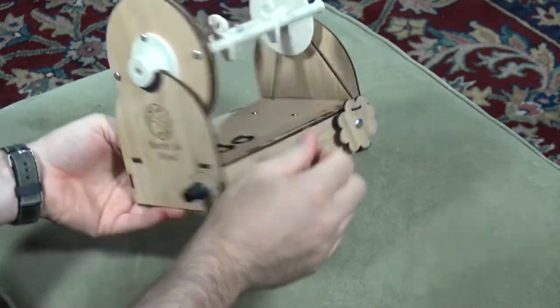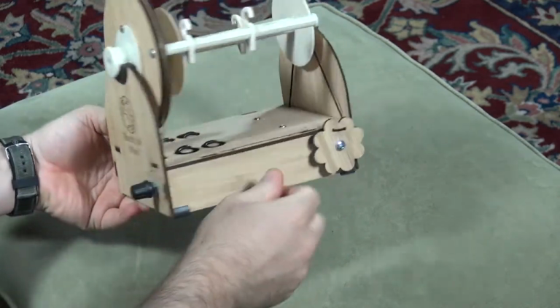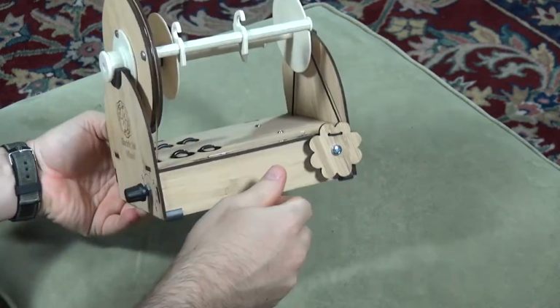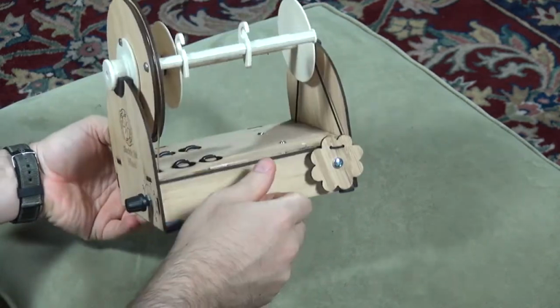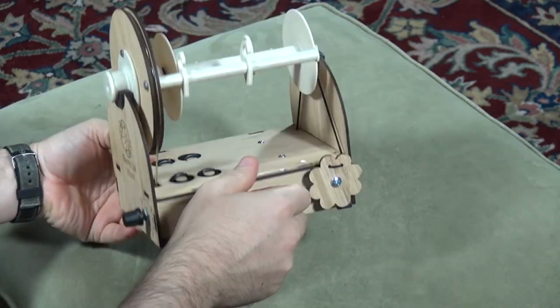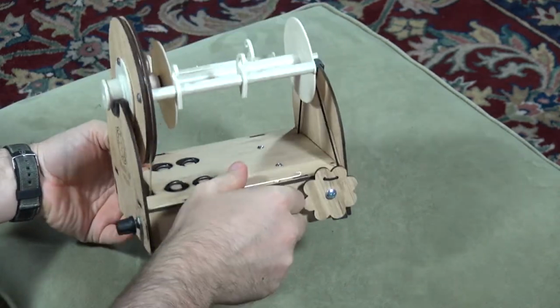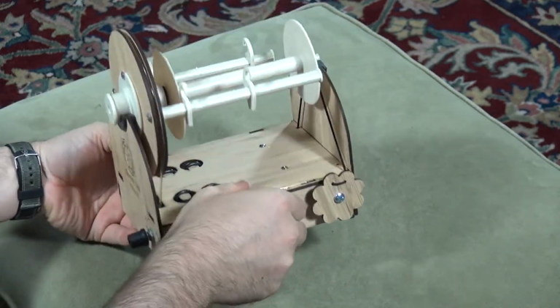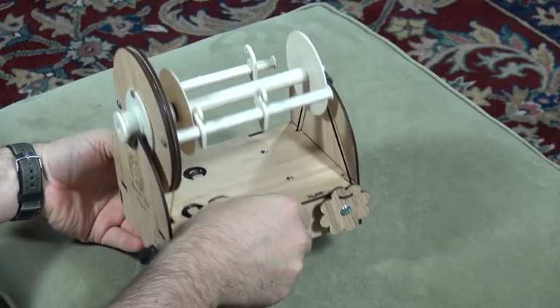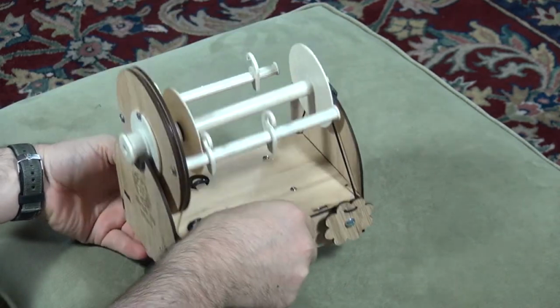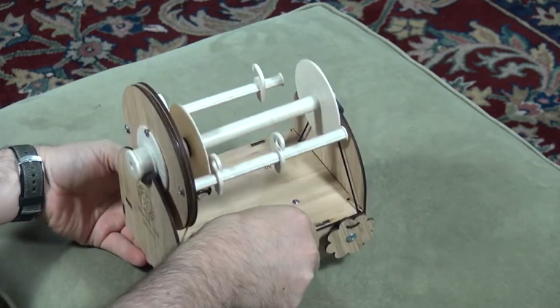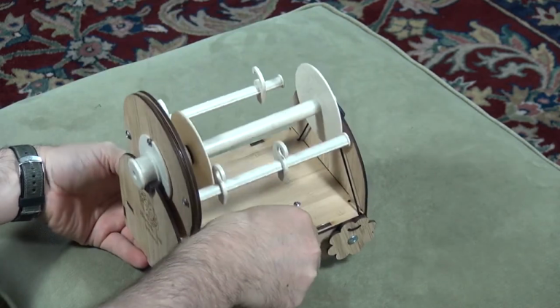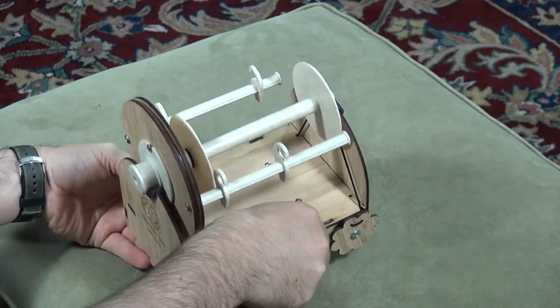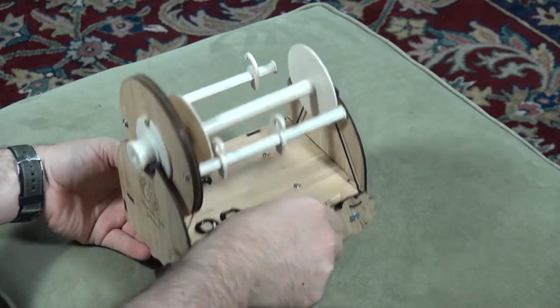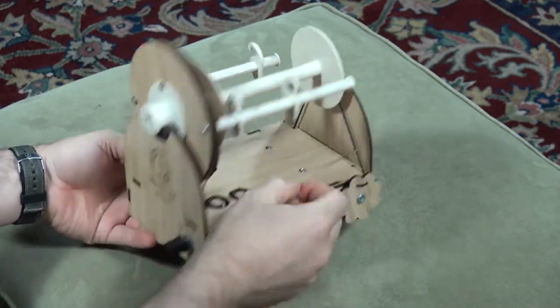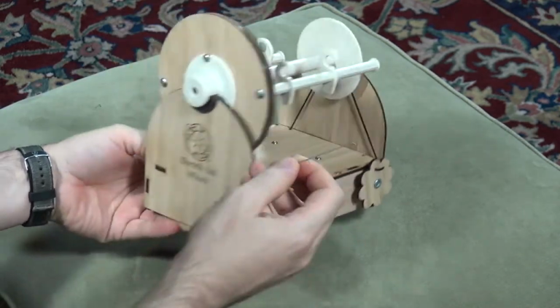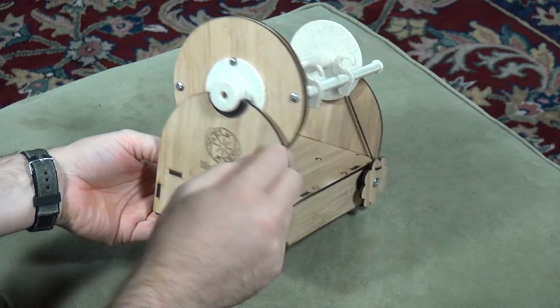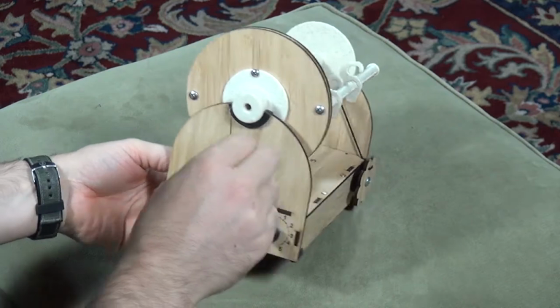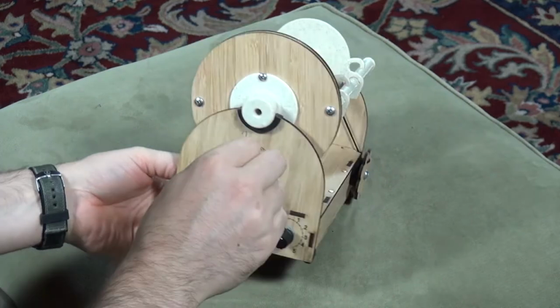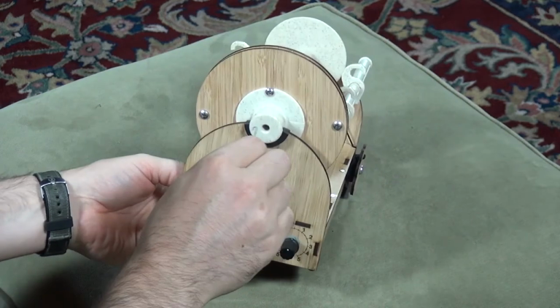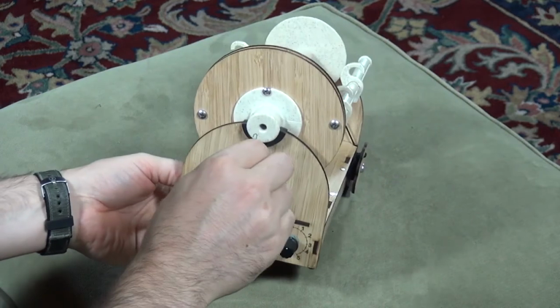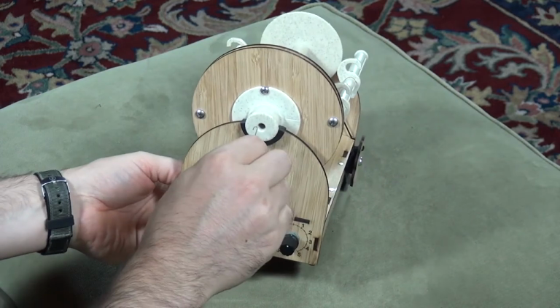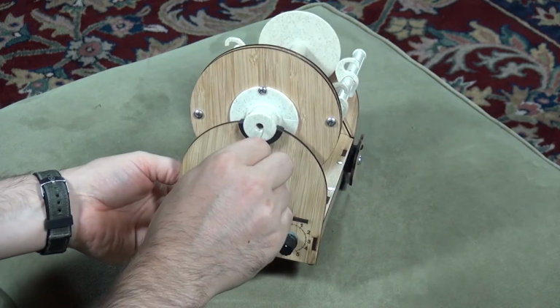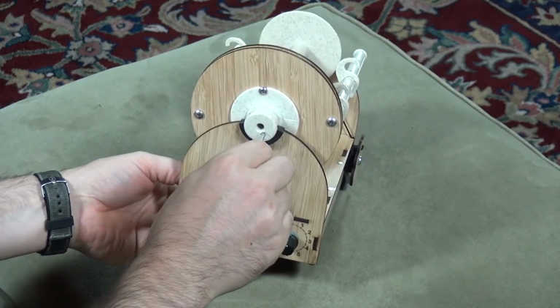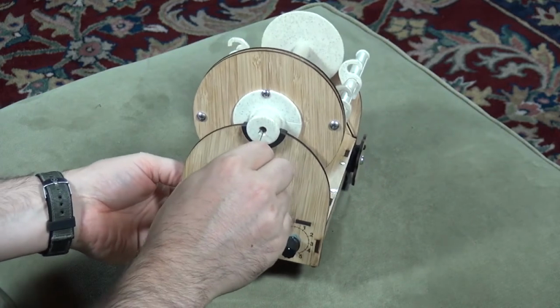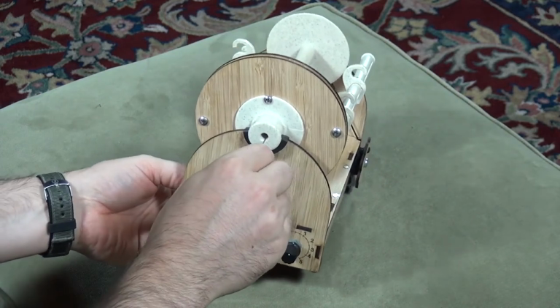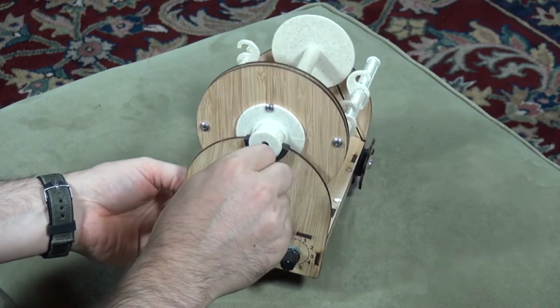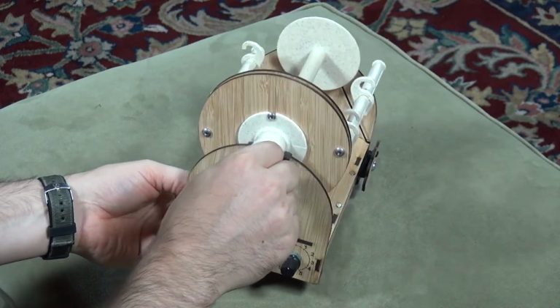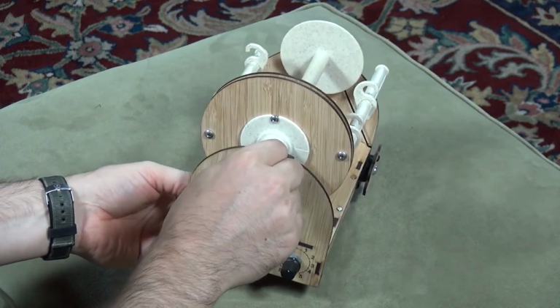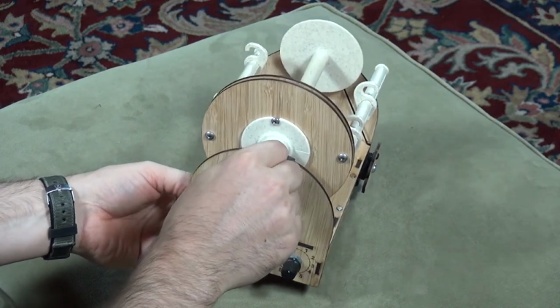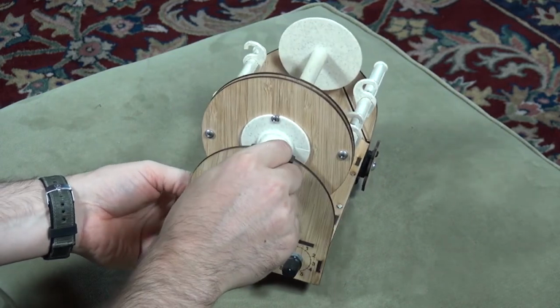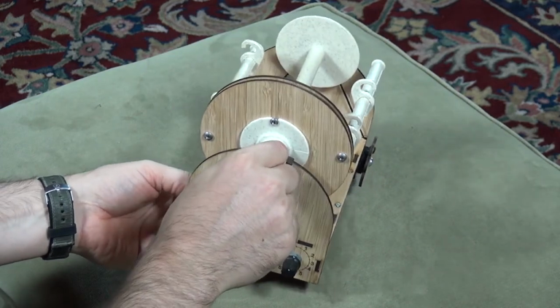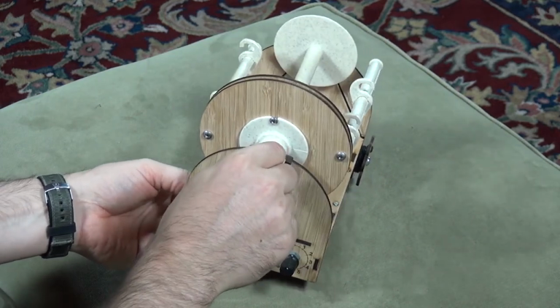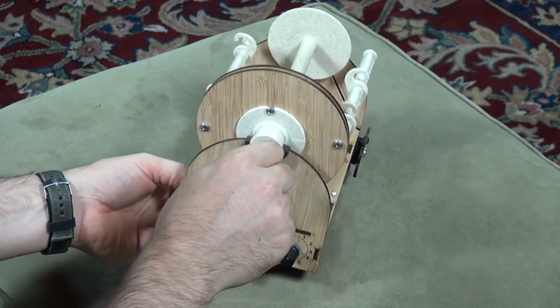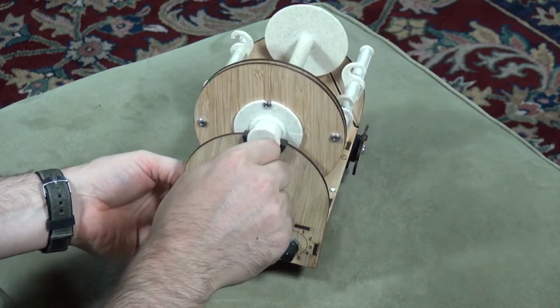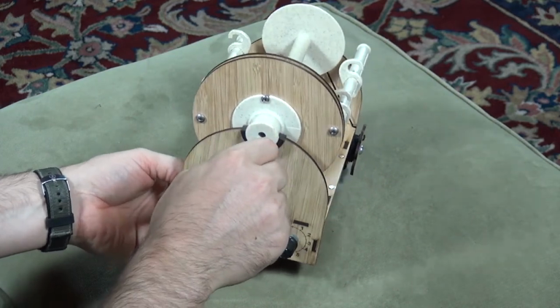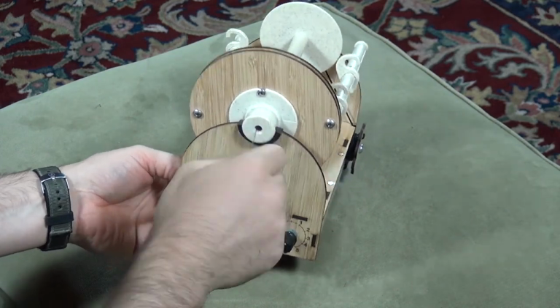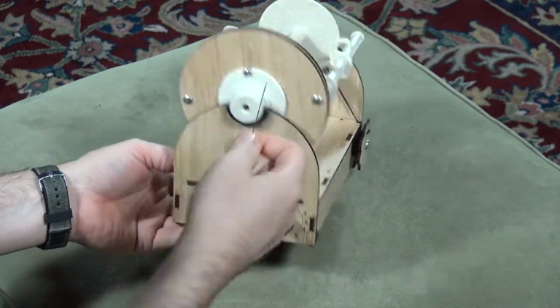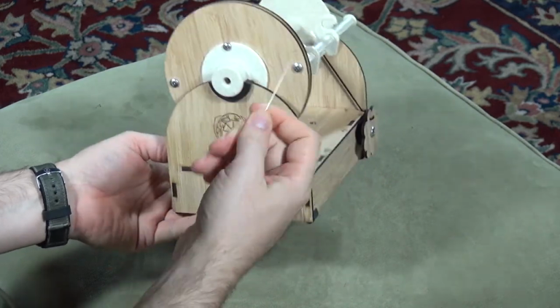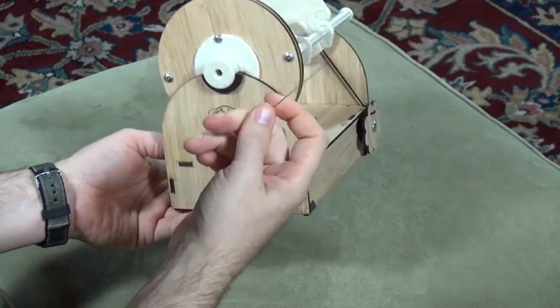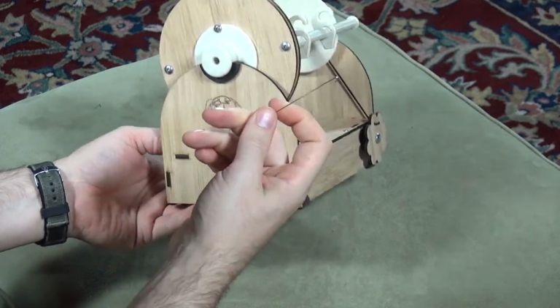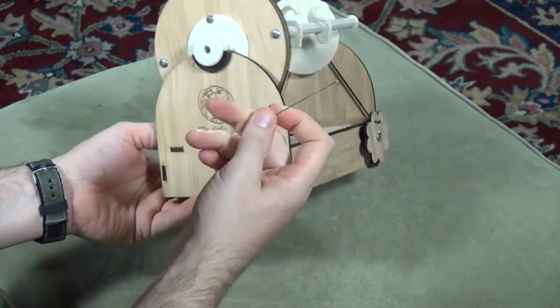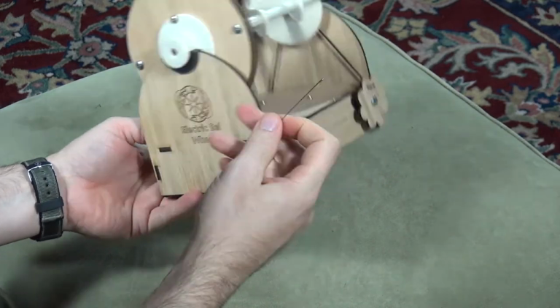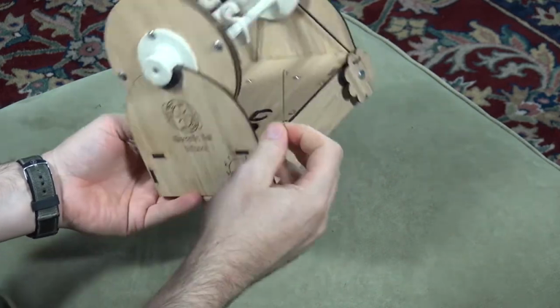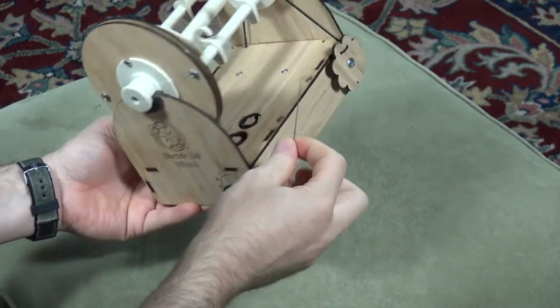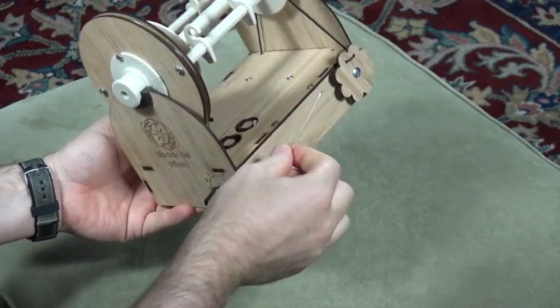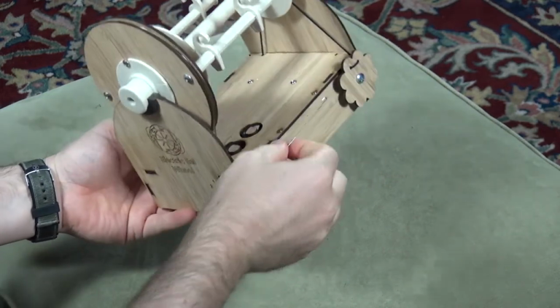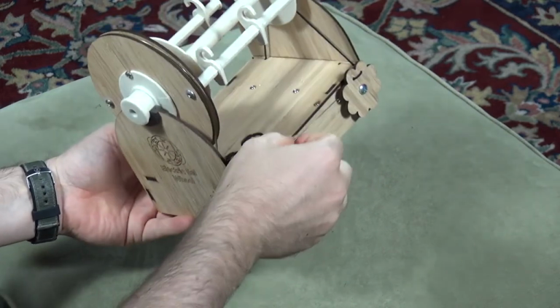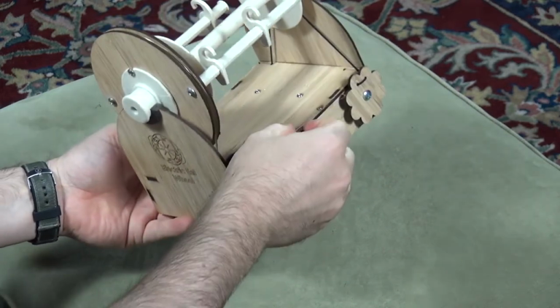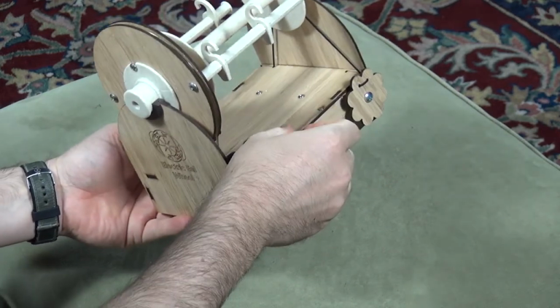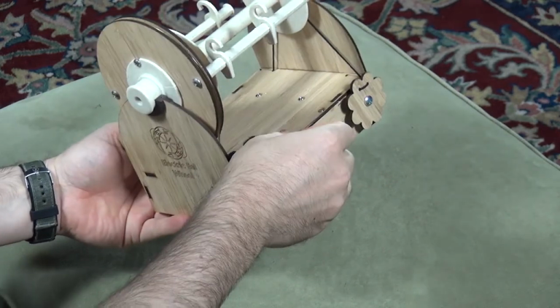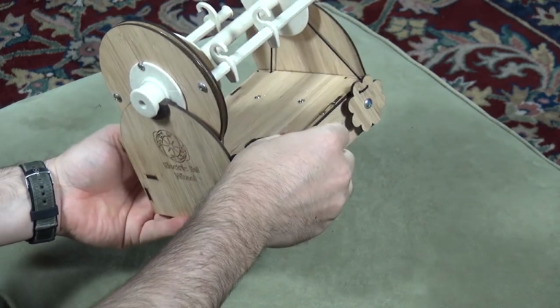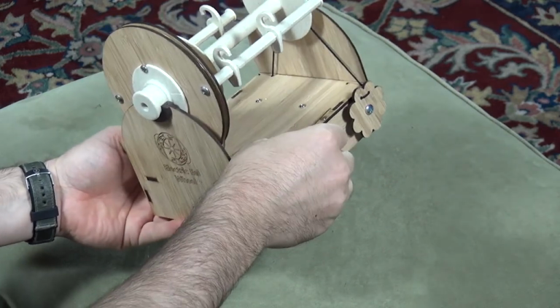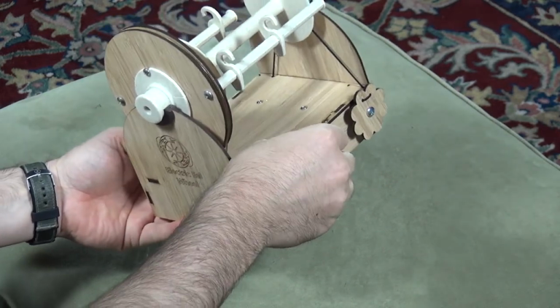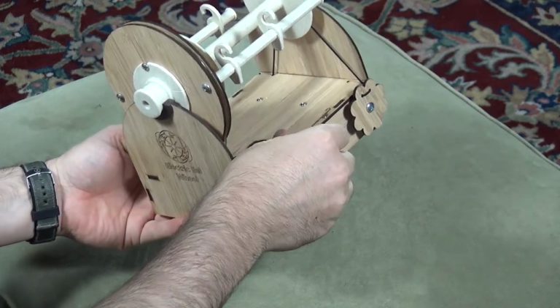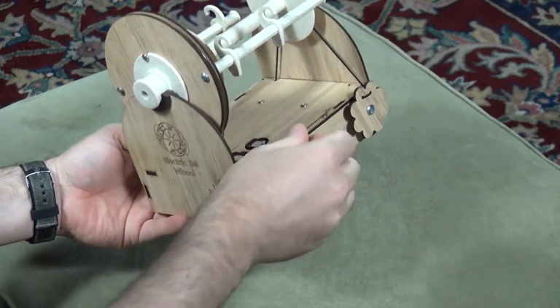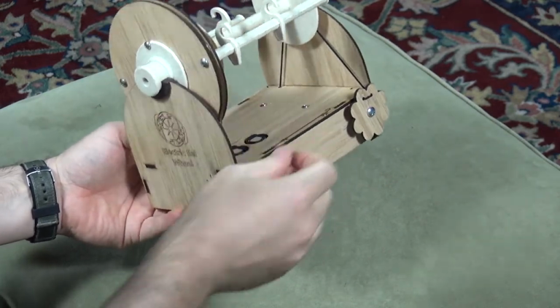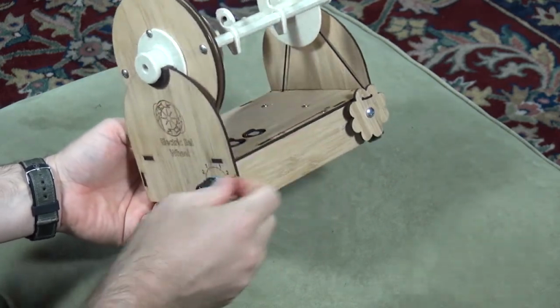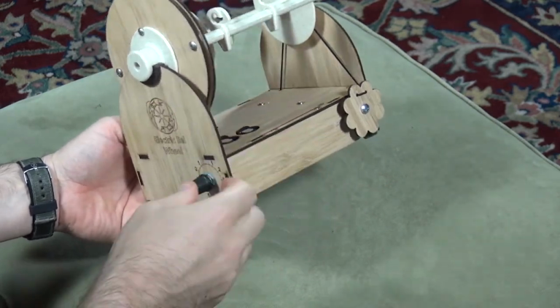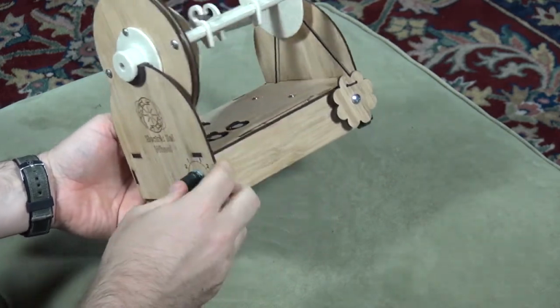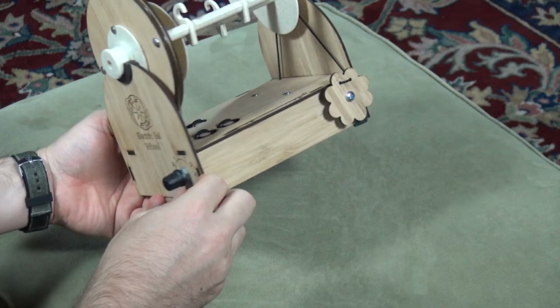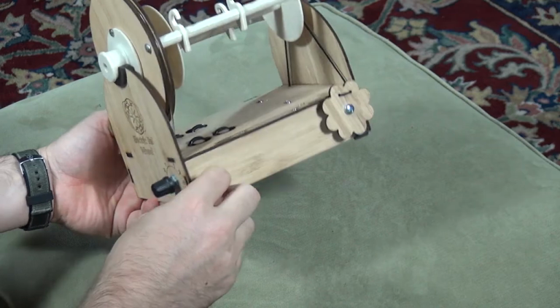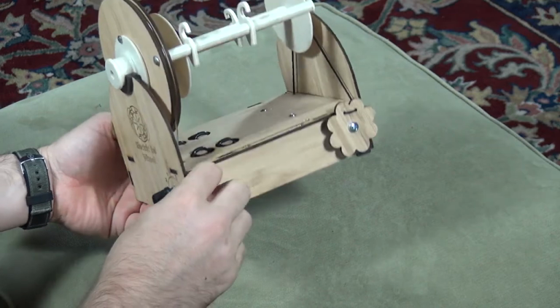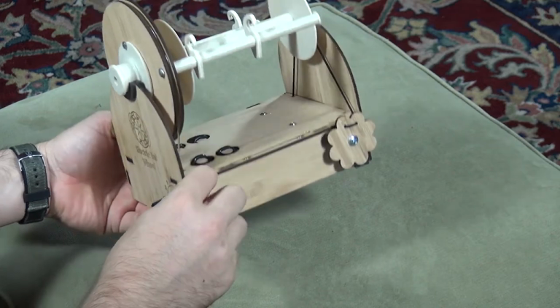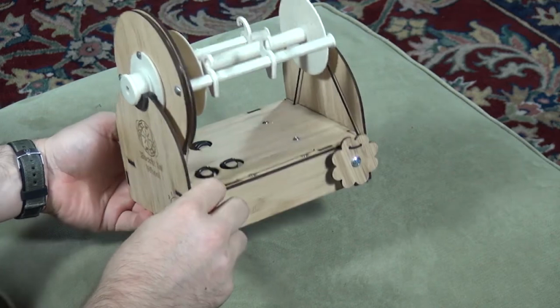Then there's the orifice hook, which you use to hook yarn through the orifice hole, and that's held in place by these clever magnets.